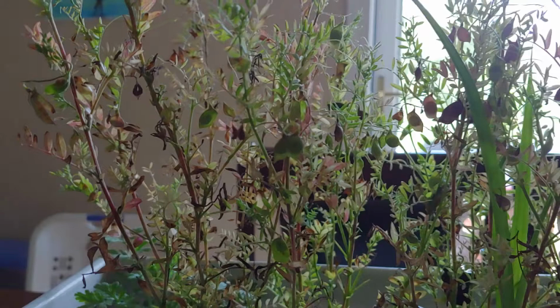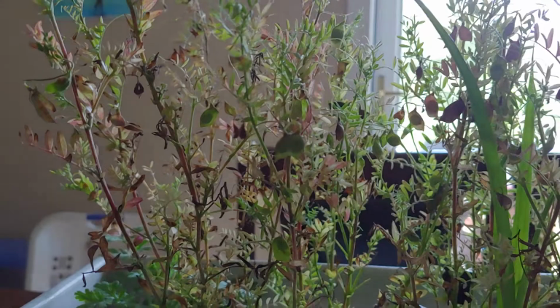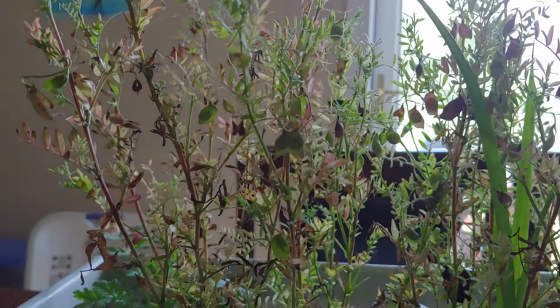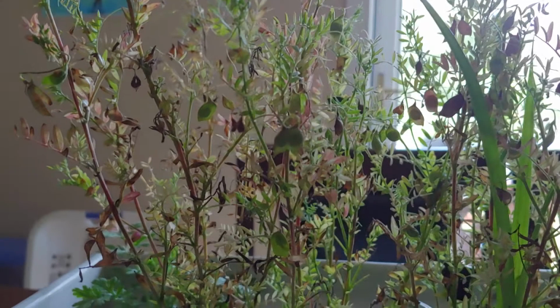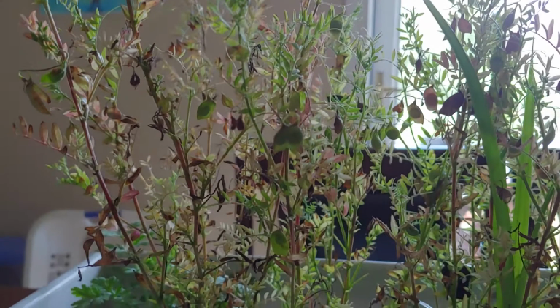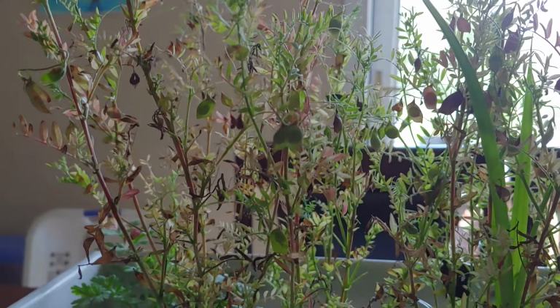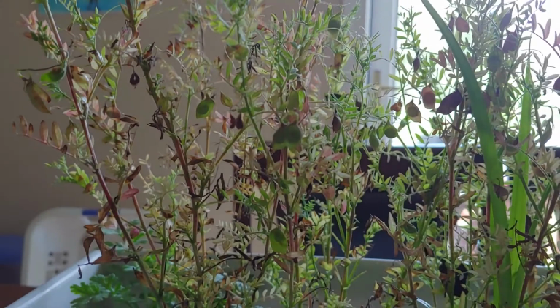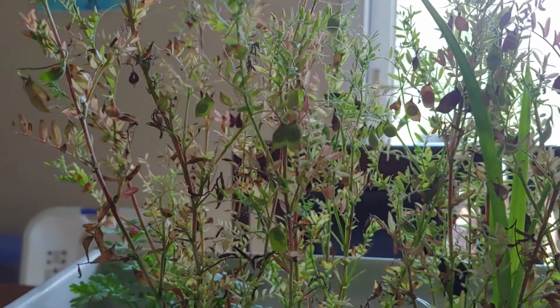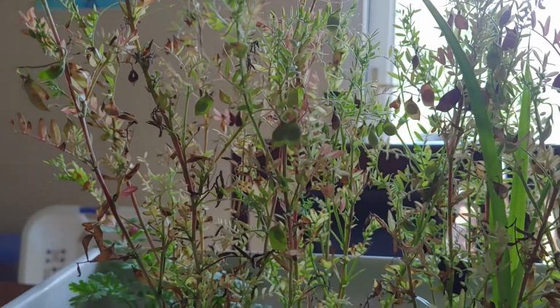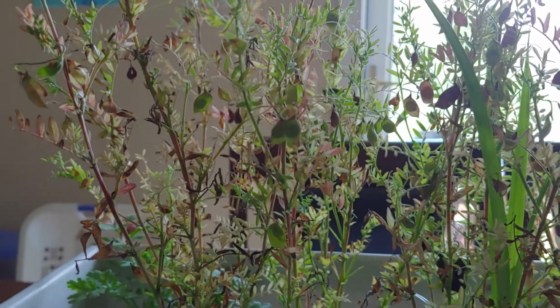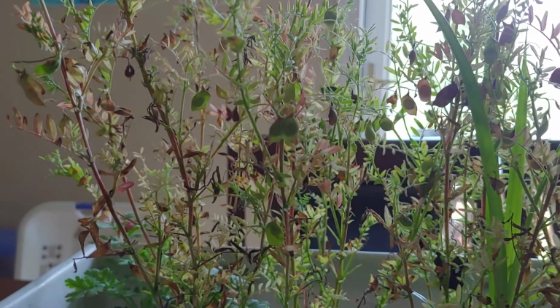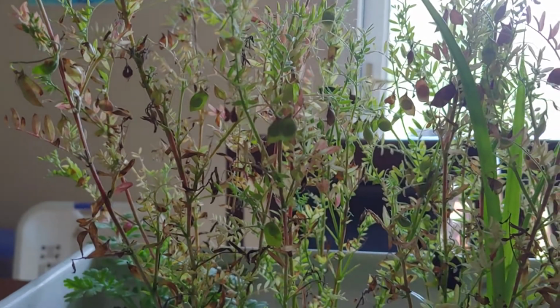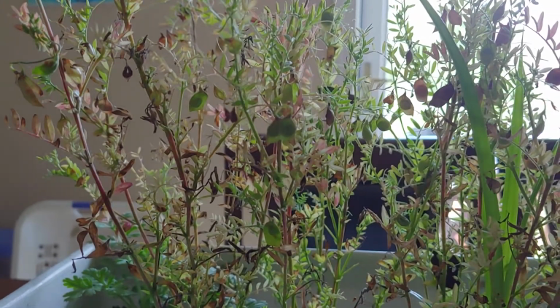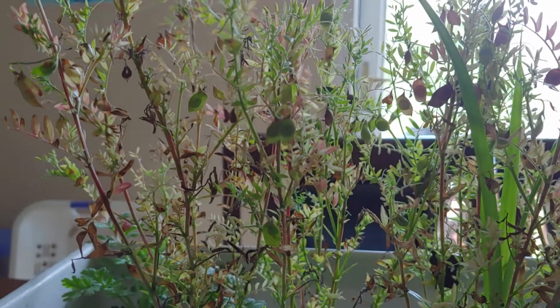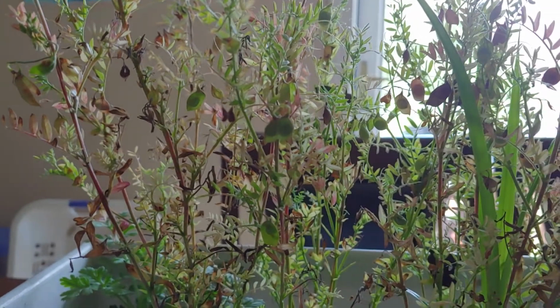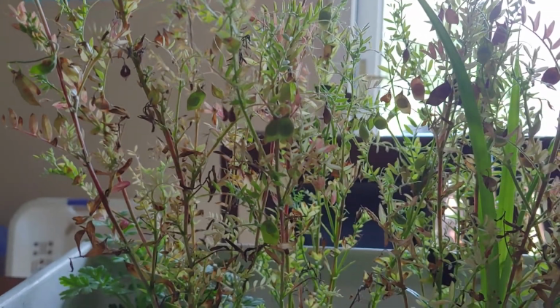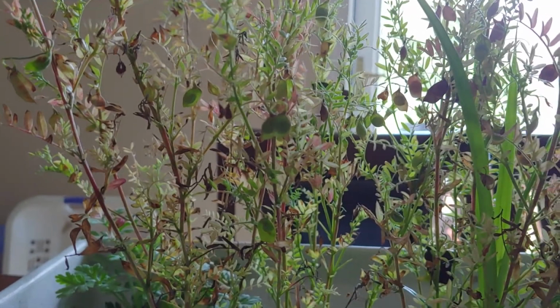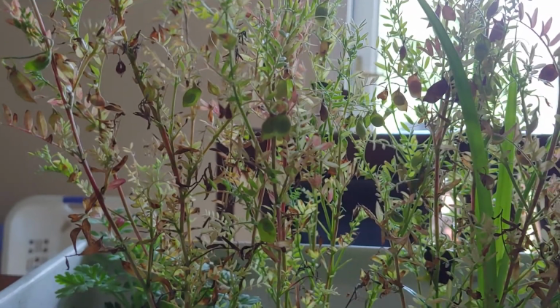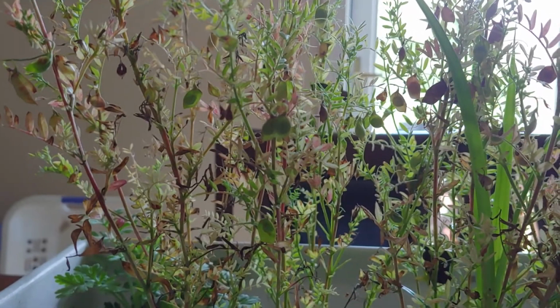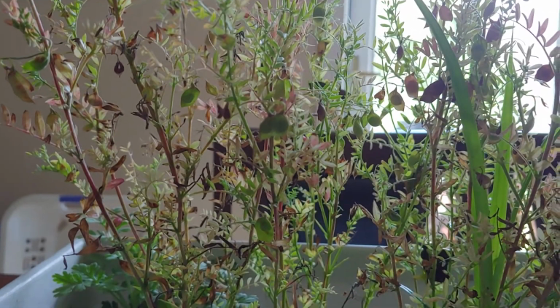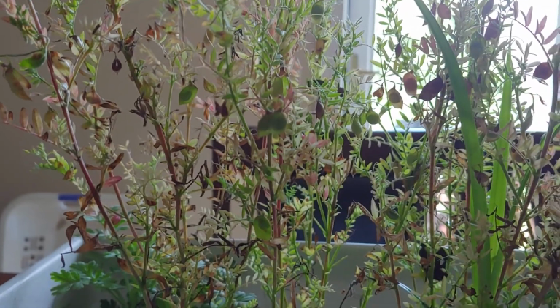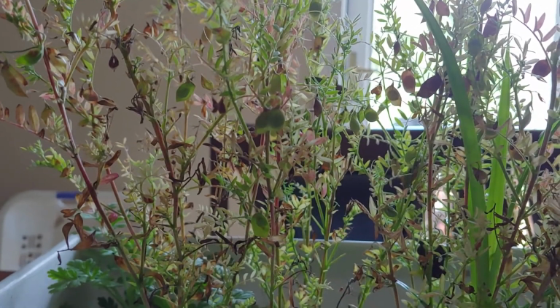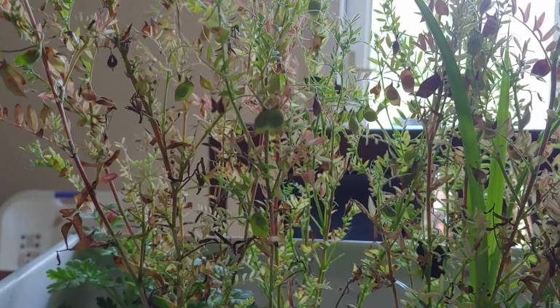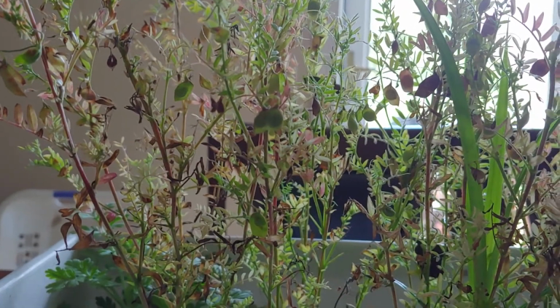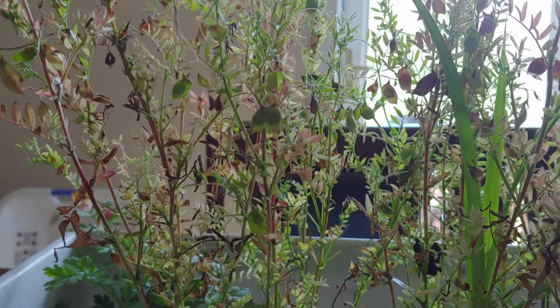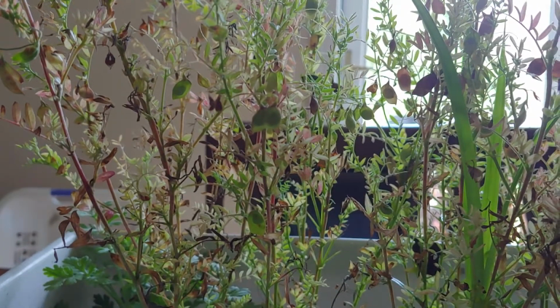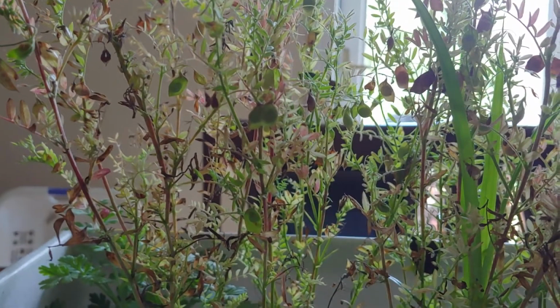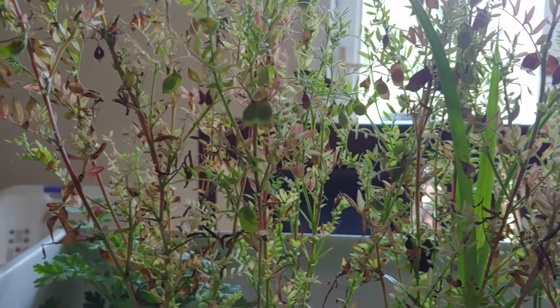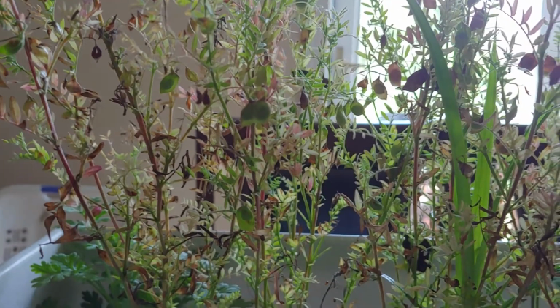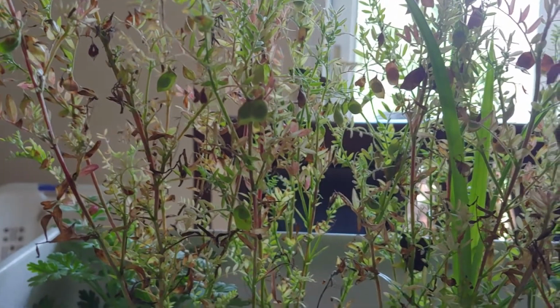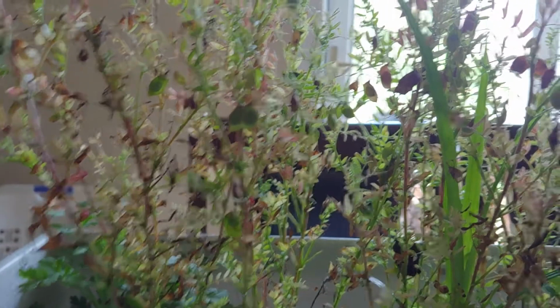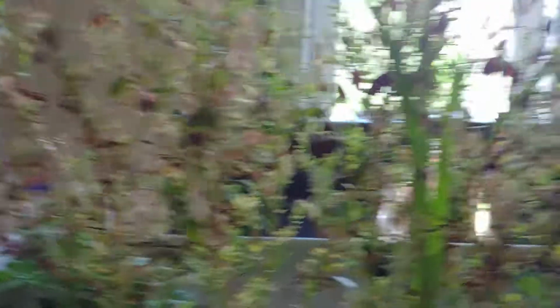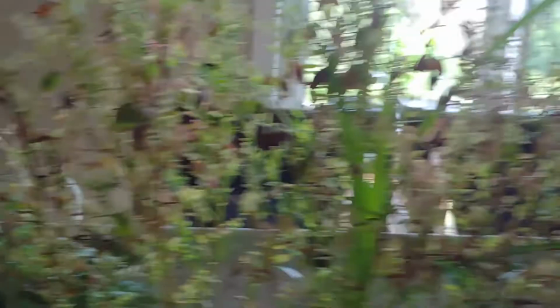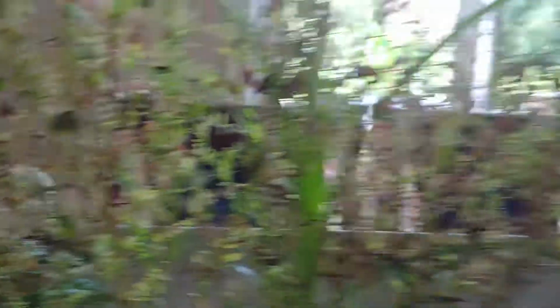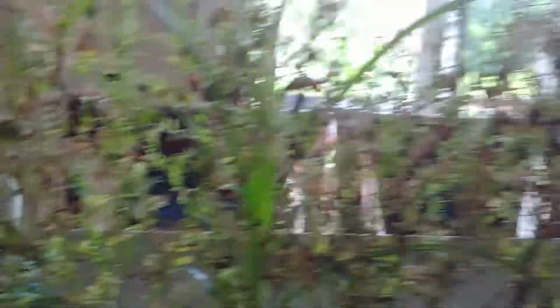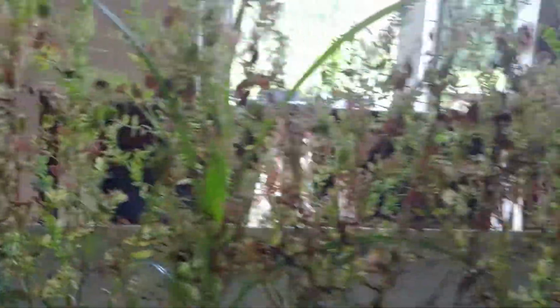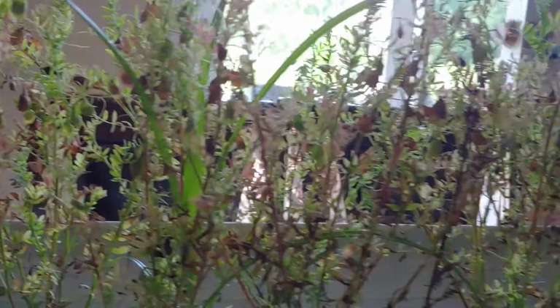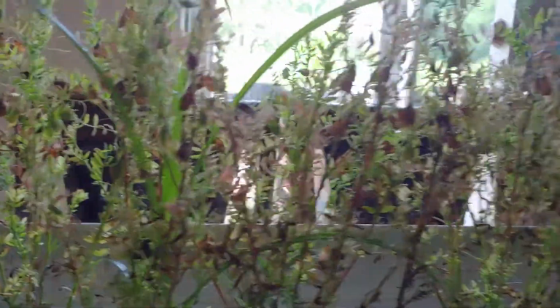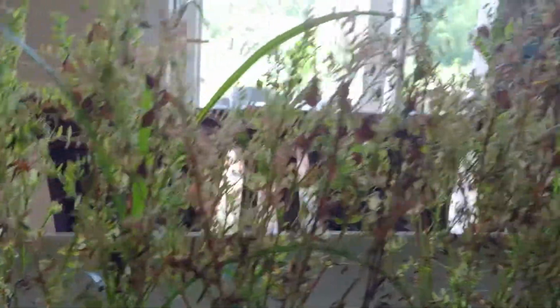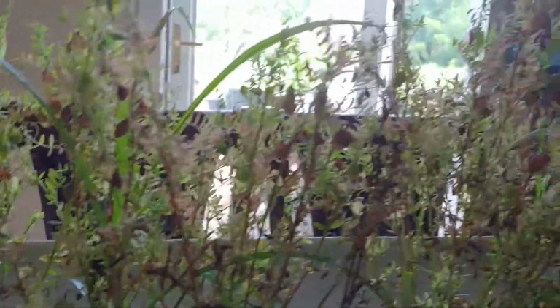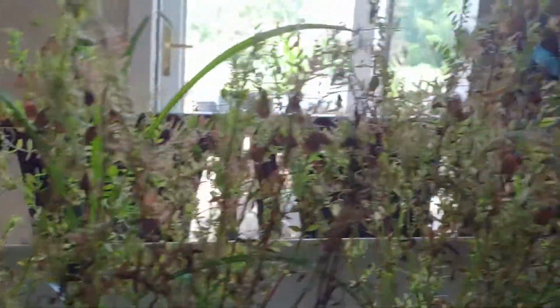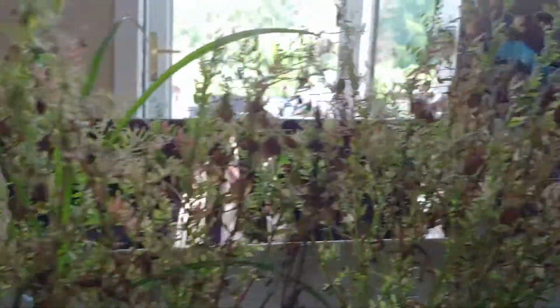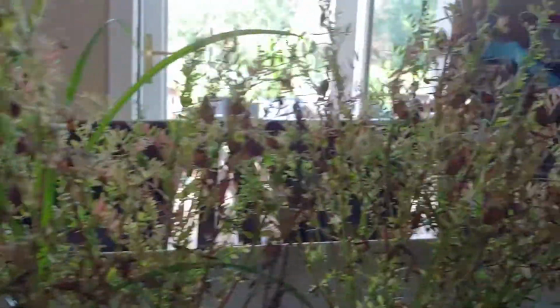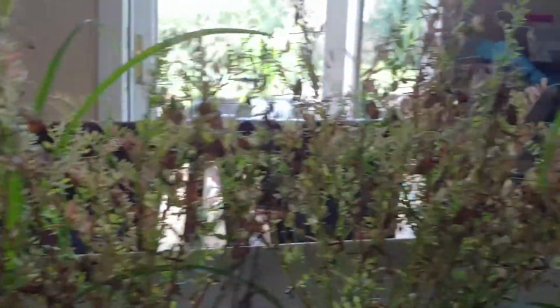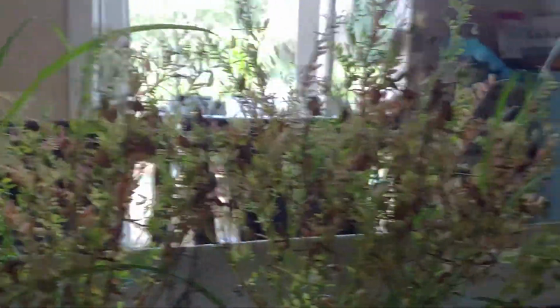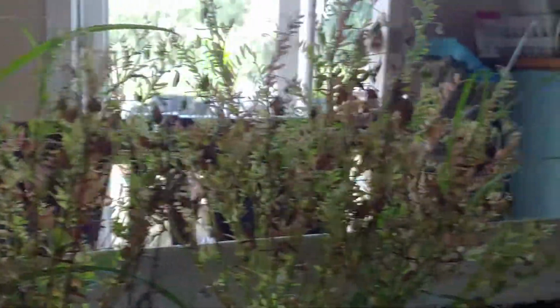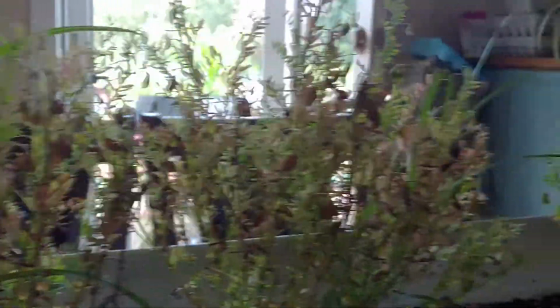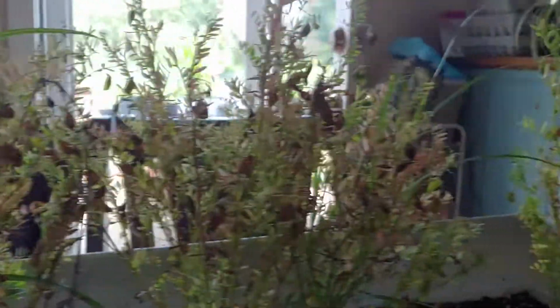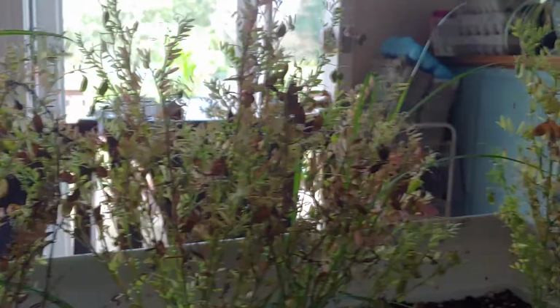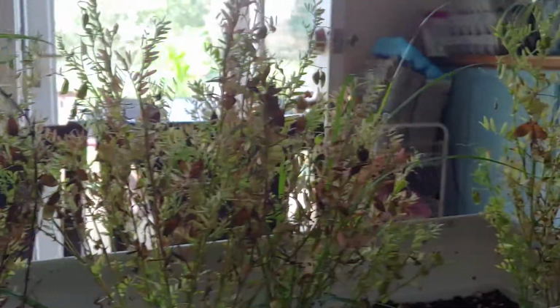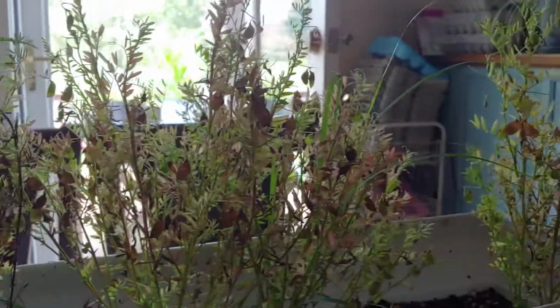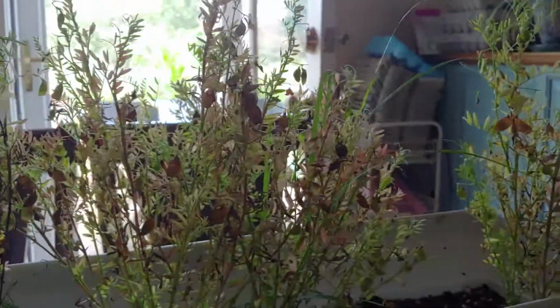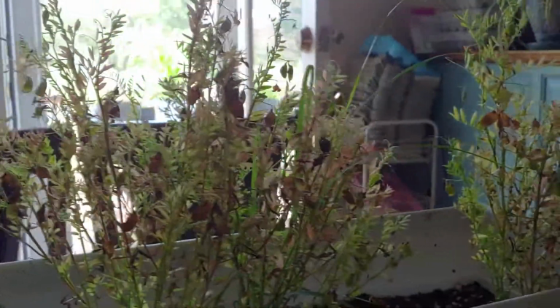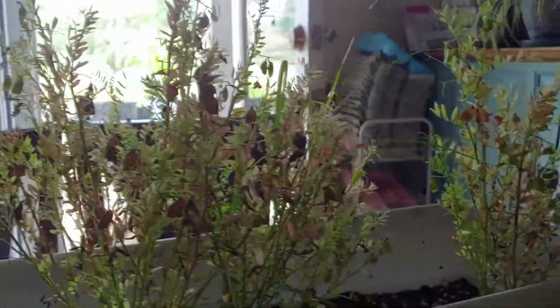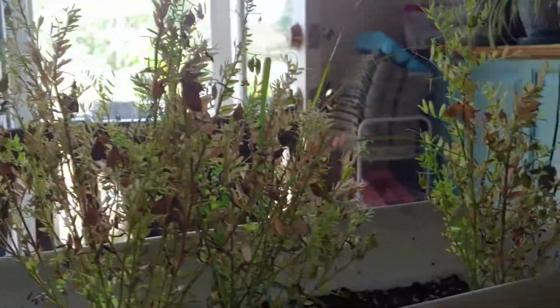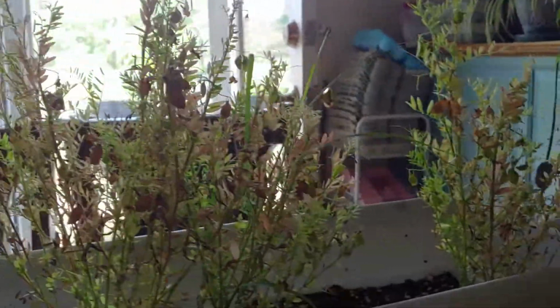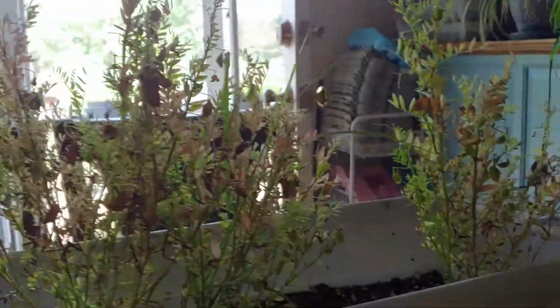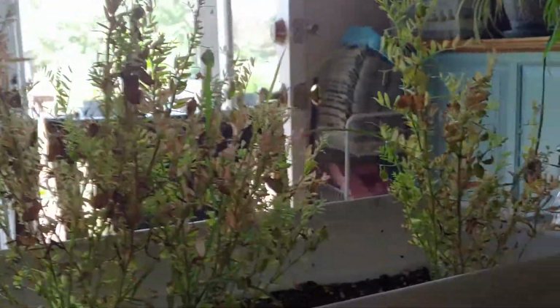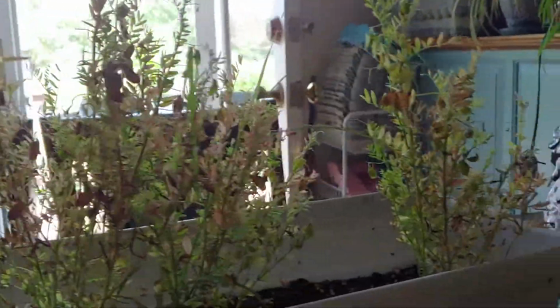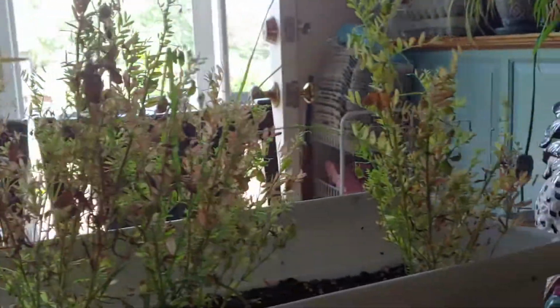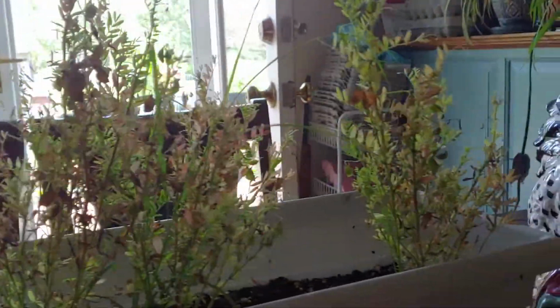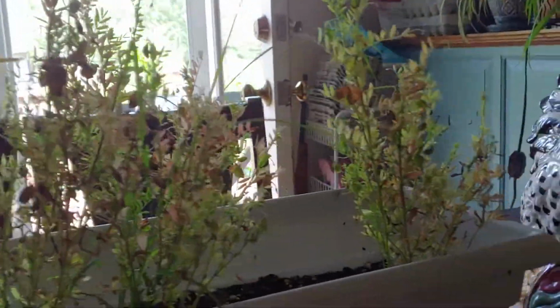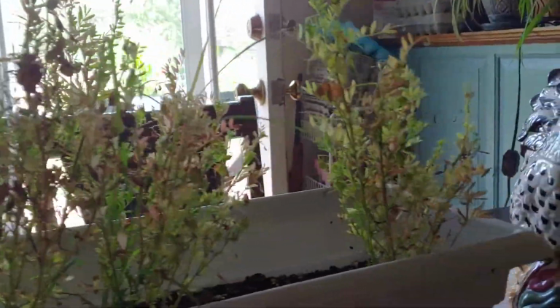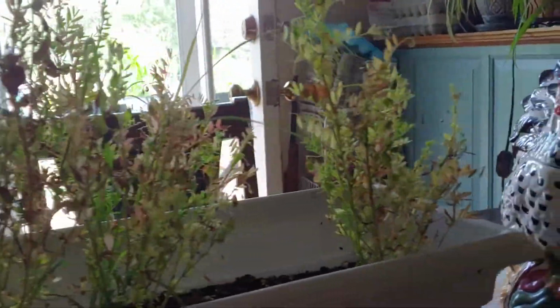Hello my seedy friends. This is my follow-up on growing lentils at home from store-bought lentils.